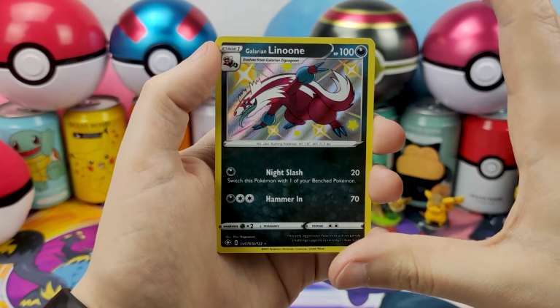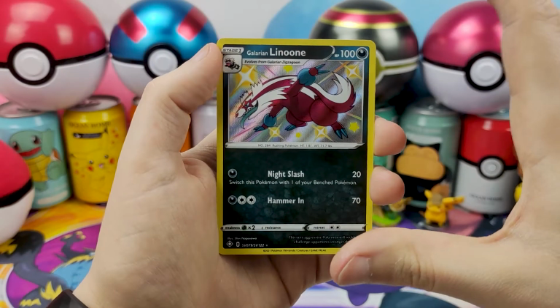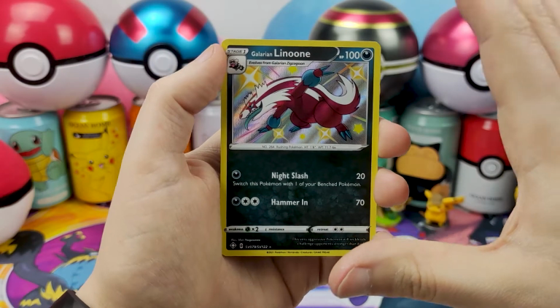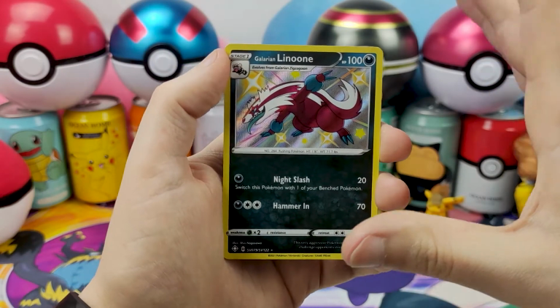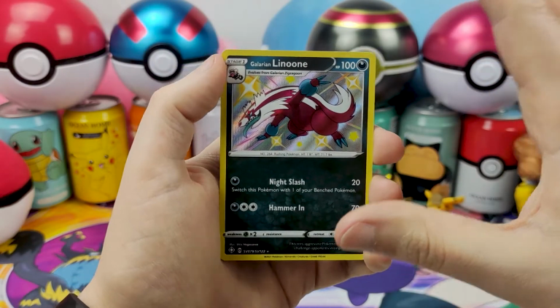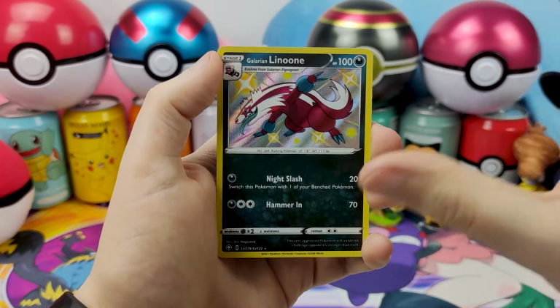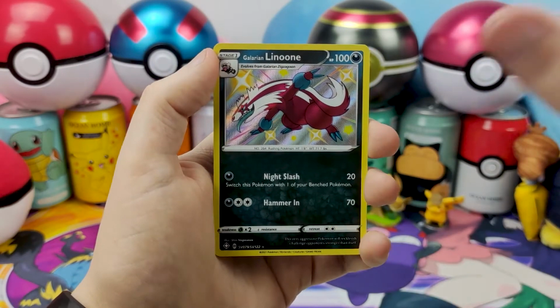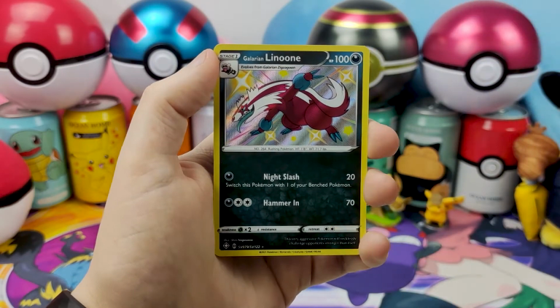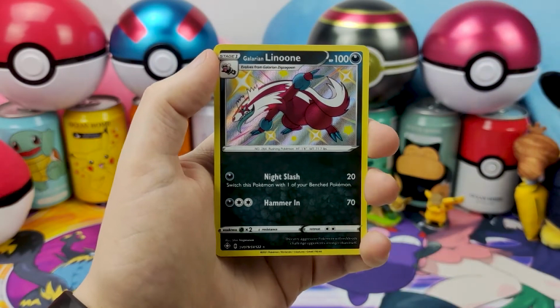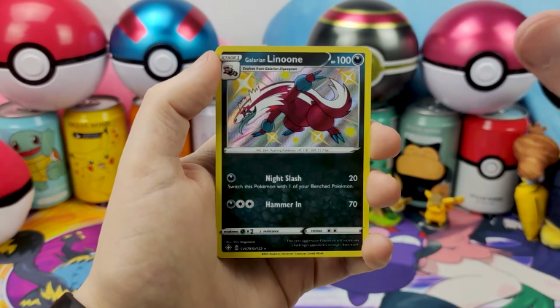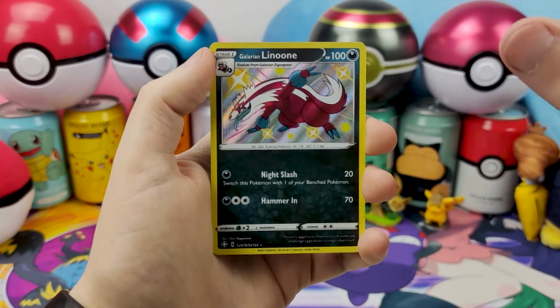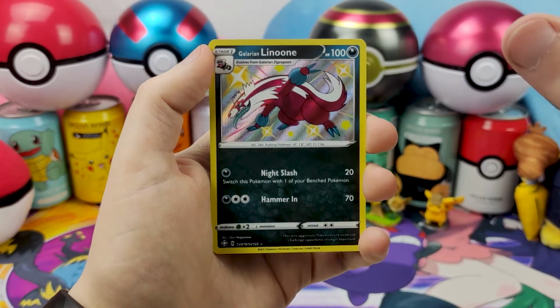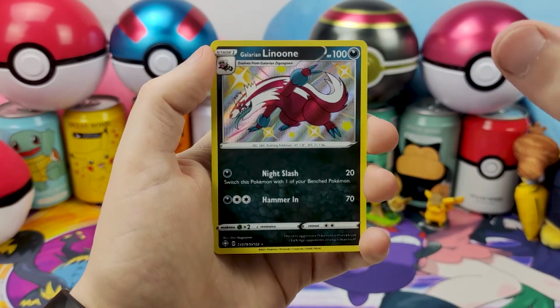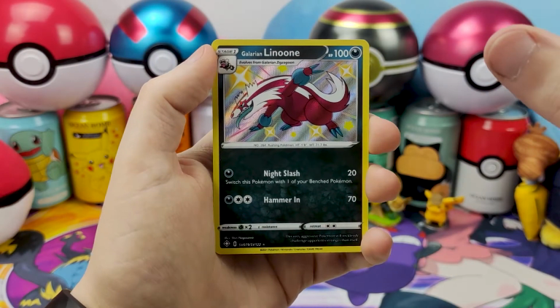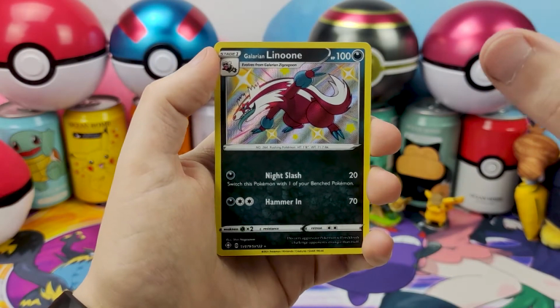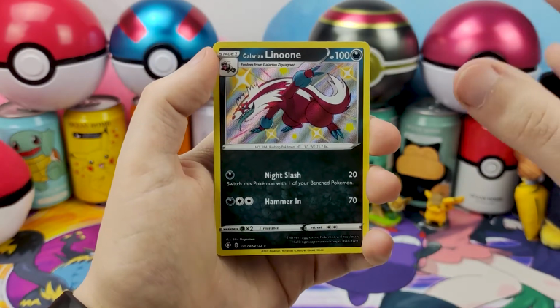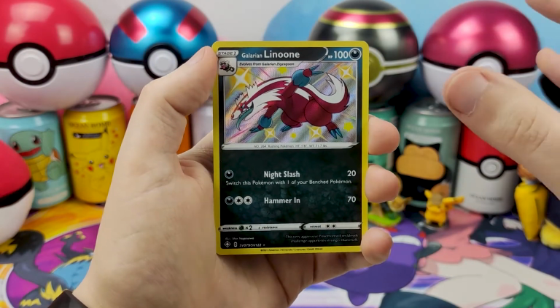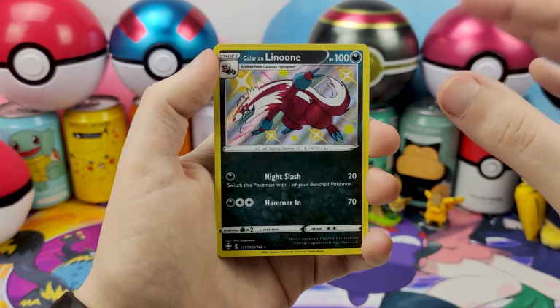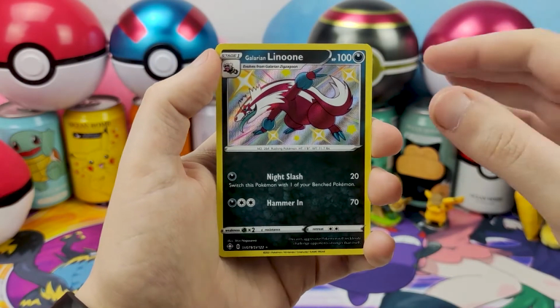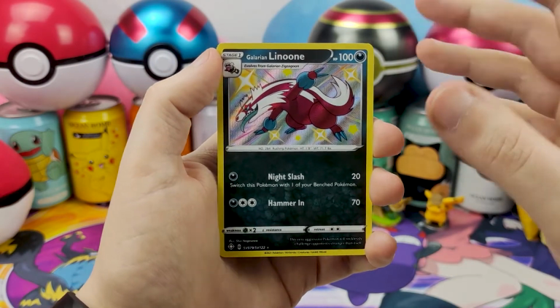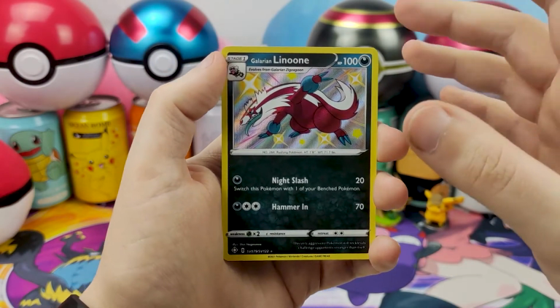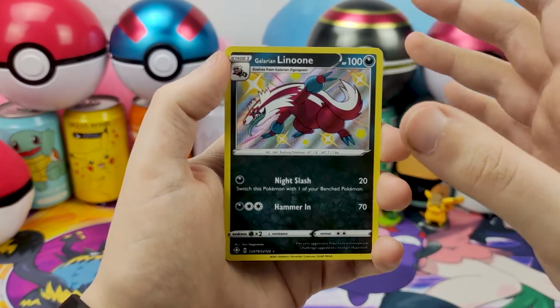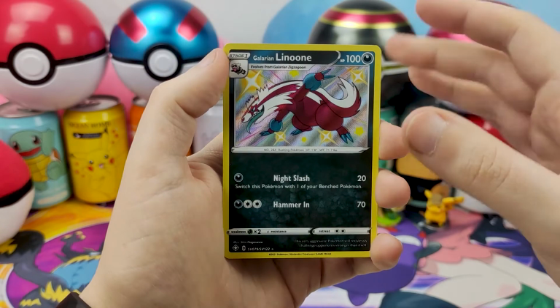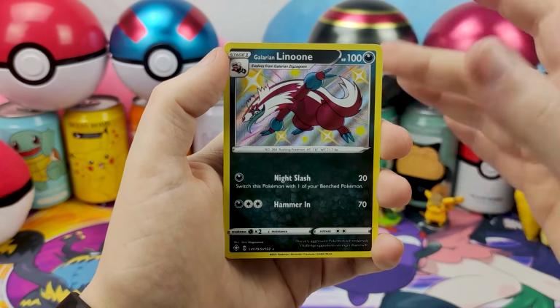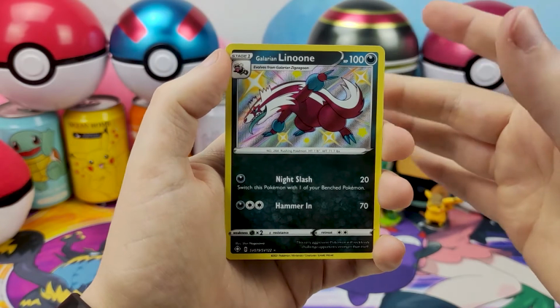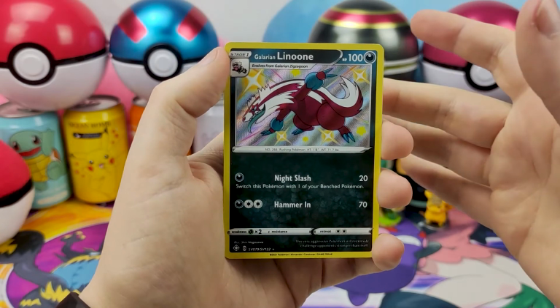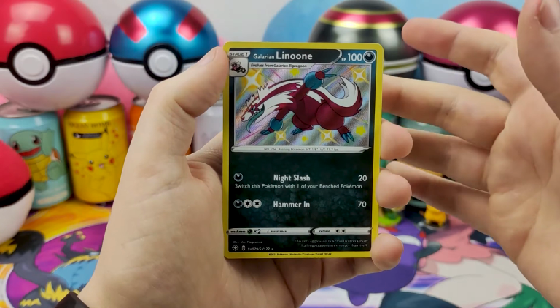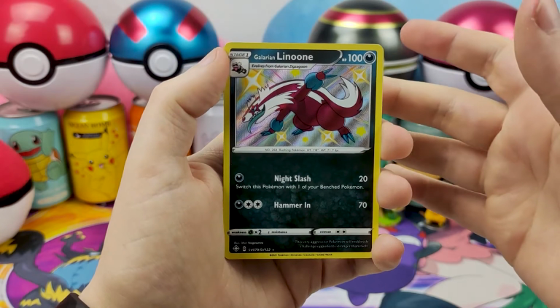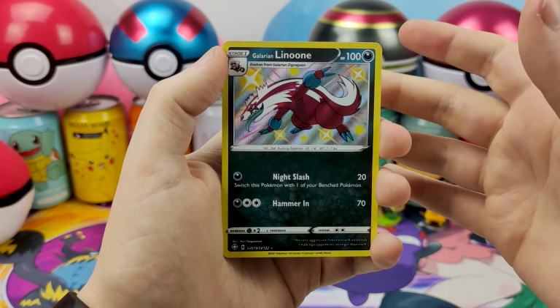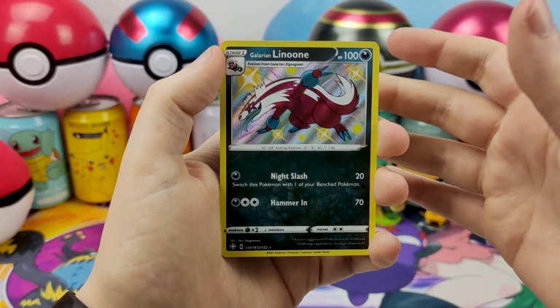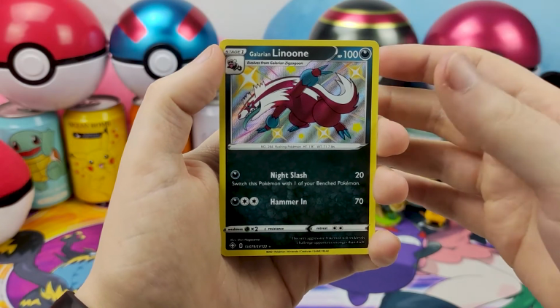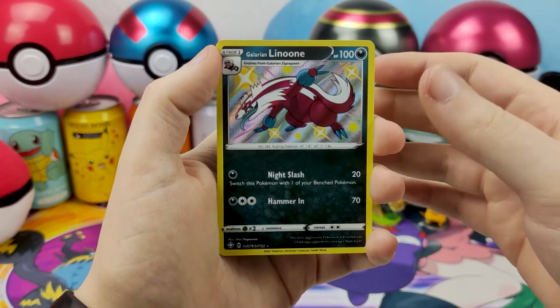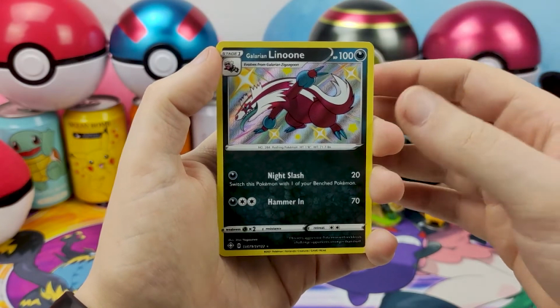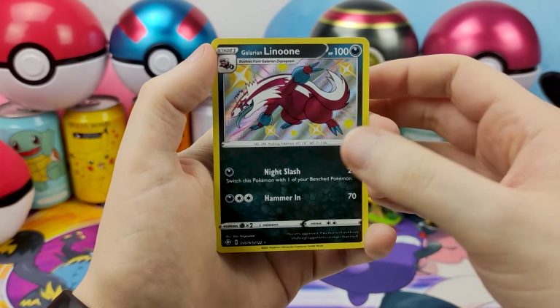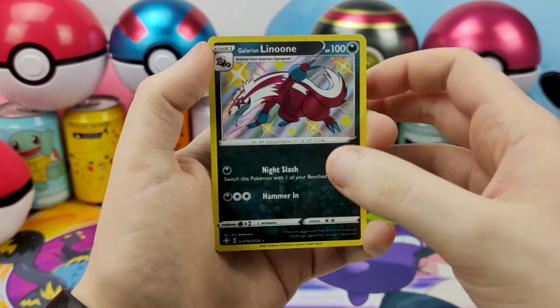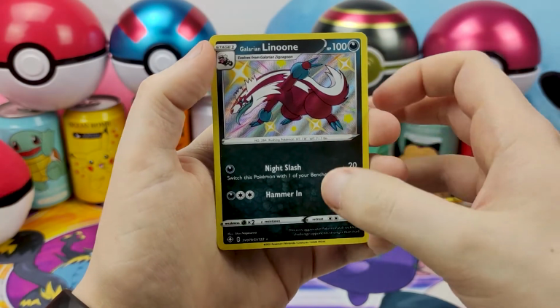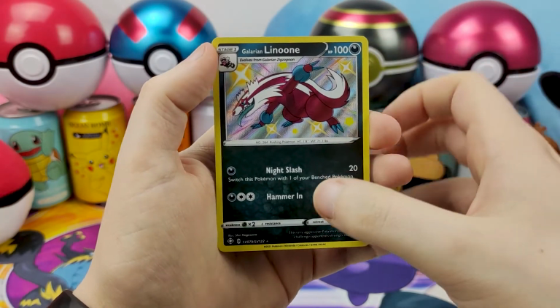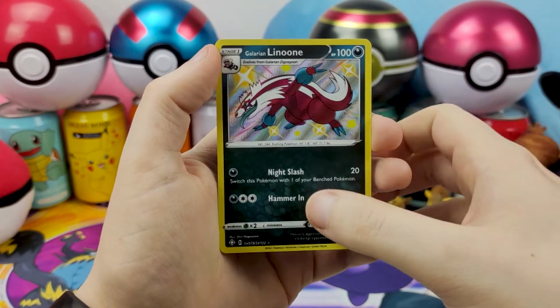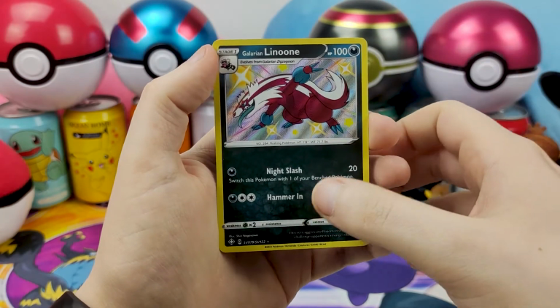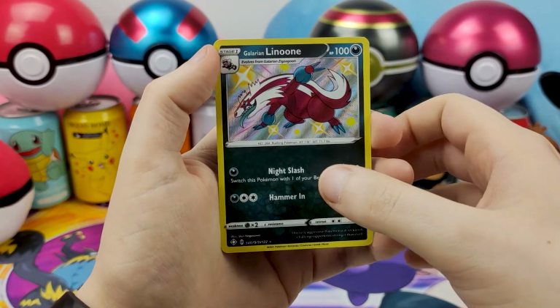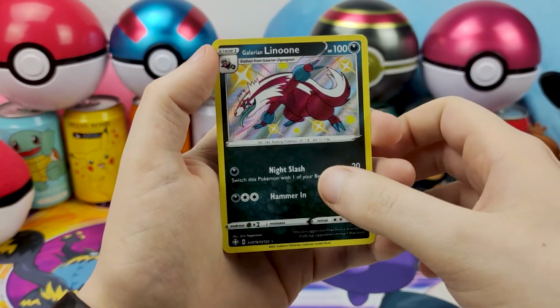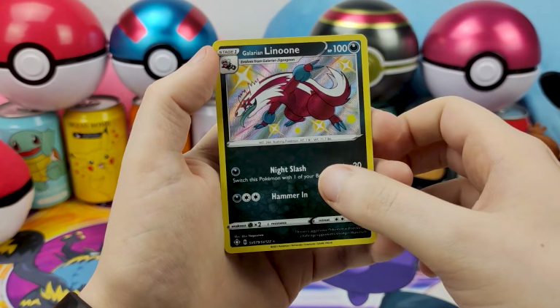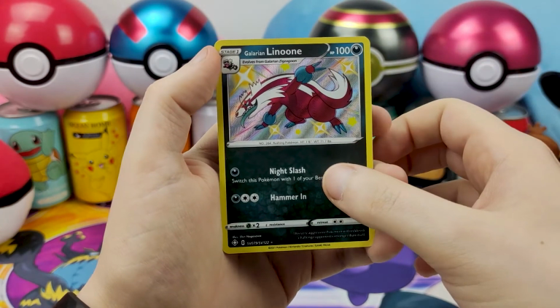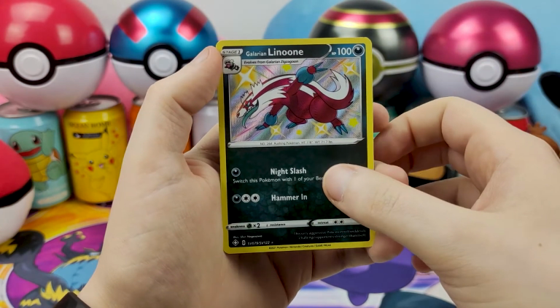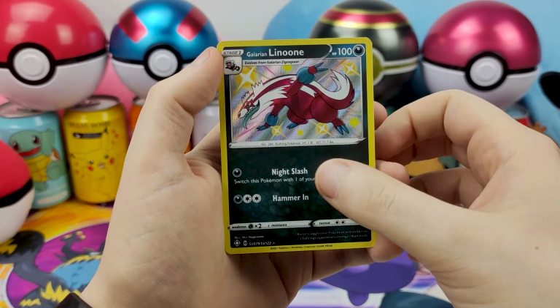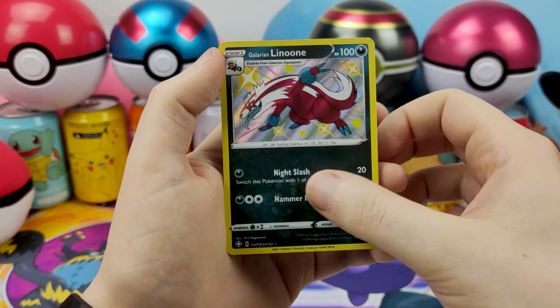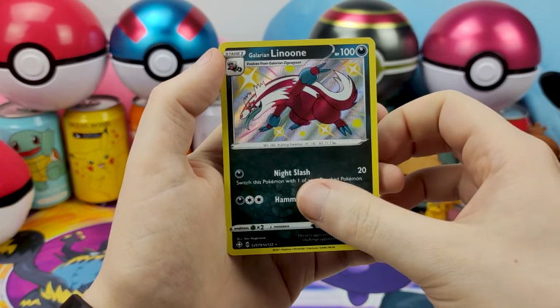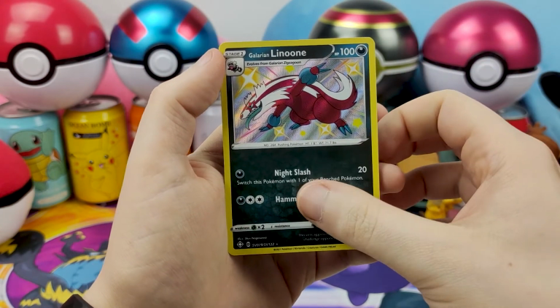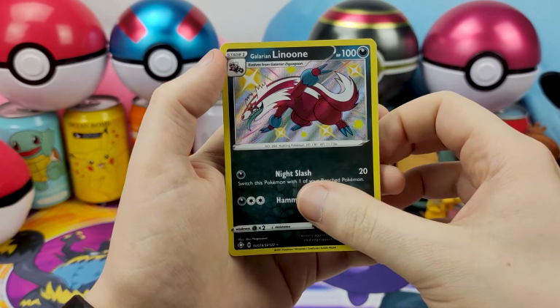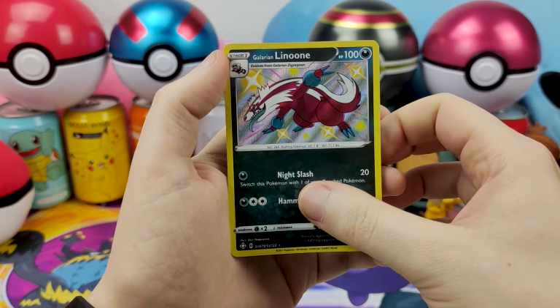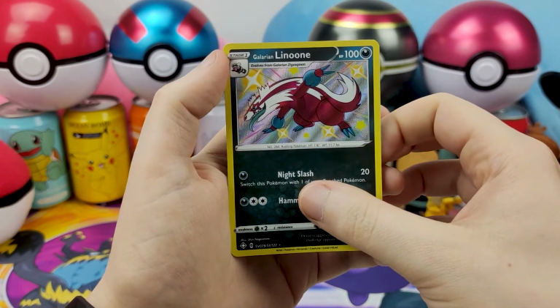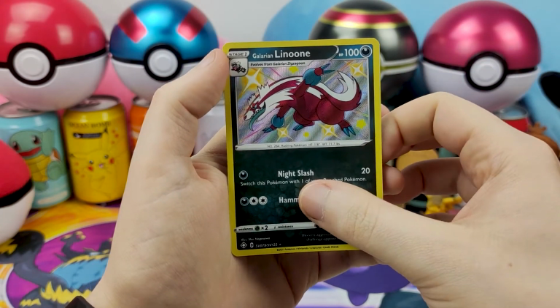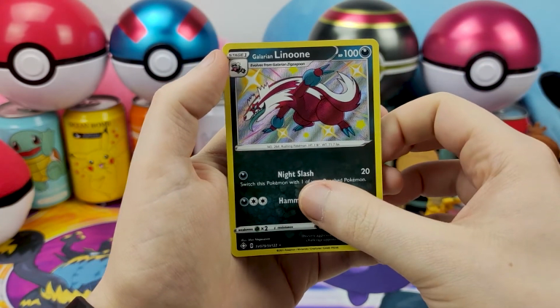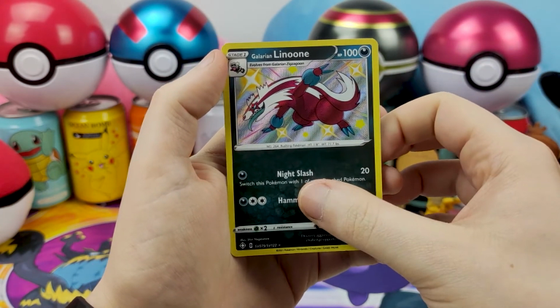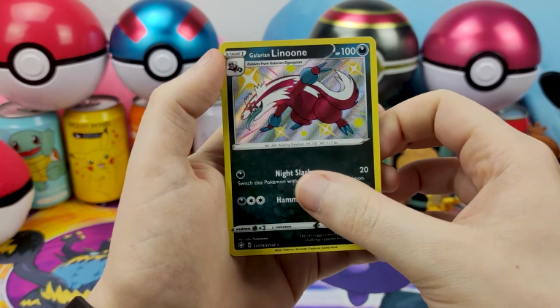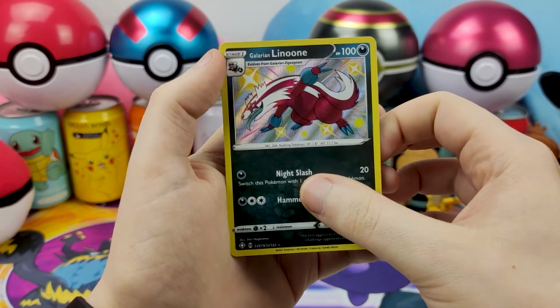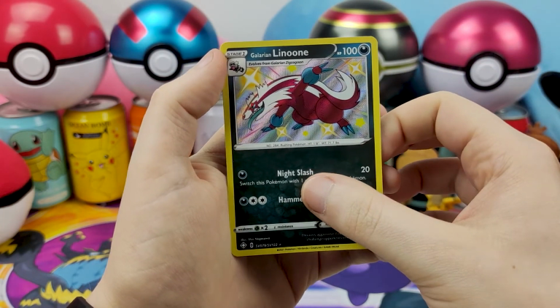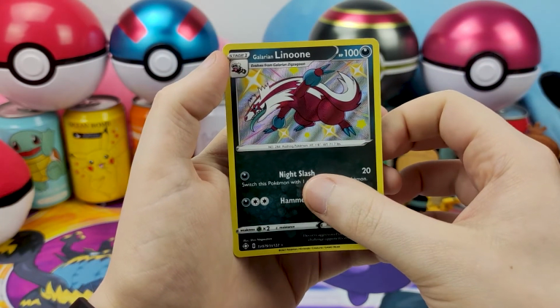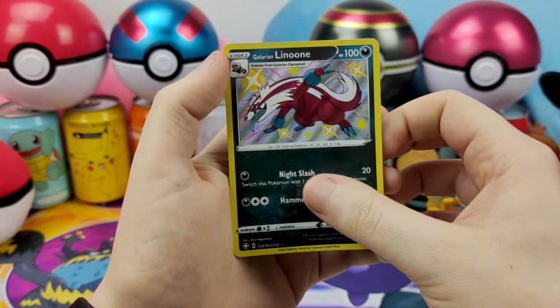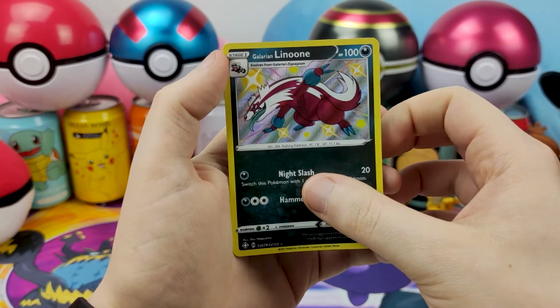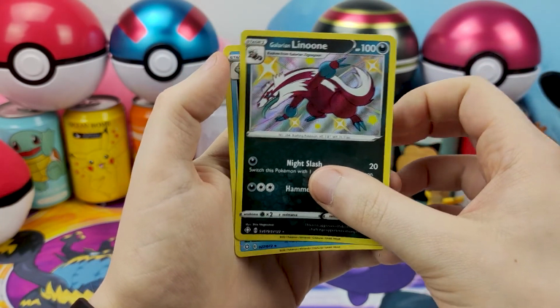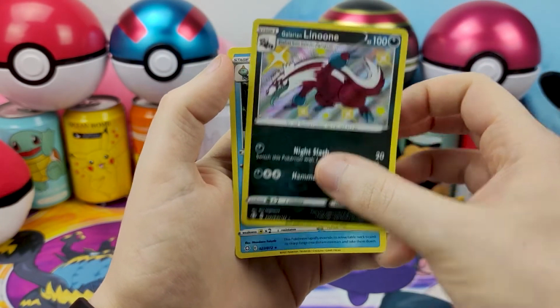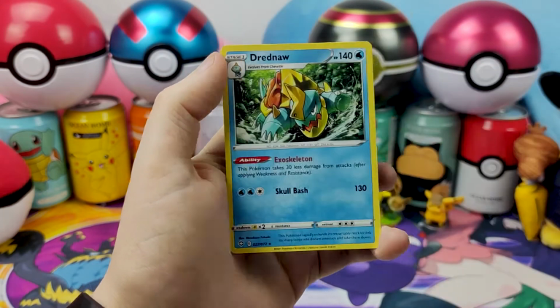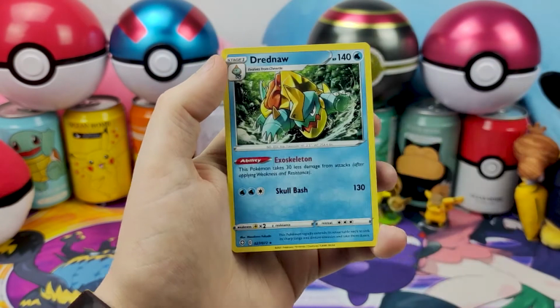Luckily, my Psychic prediction has changed, and we have the full art Shiny Obstagoon in the back to complete the evolutionary line — just you see!